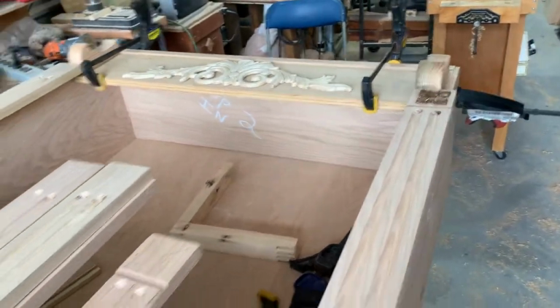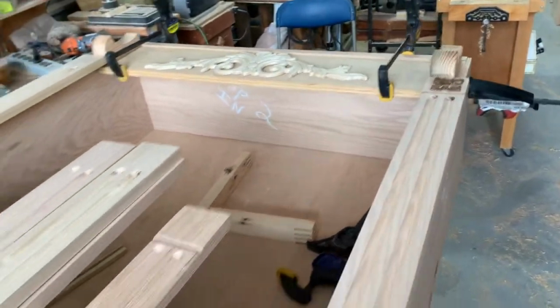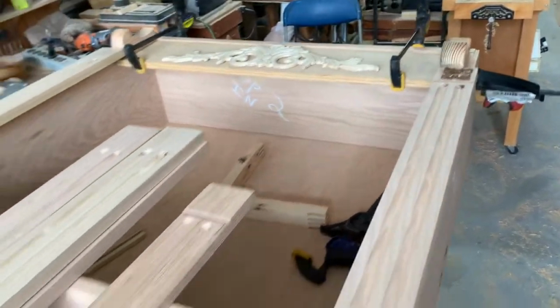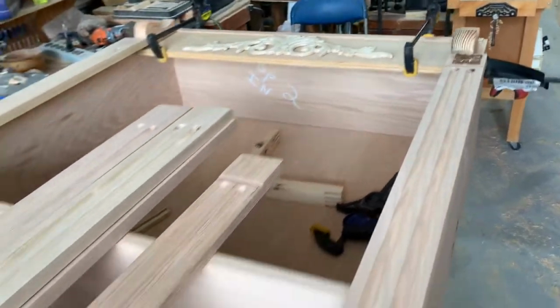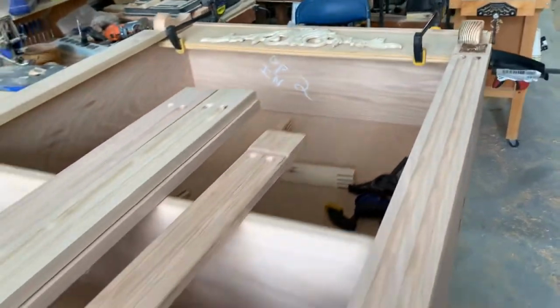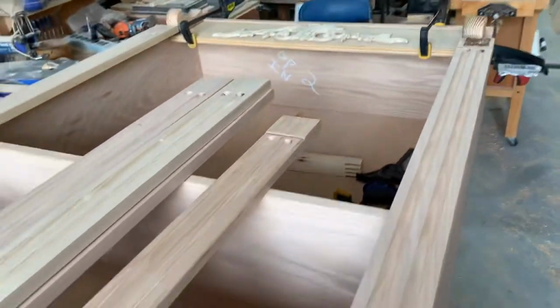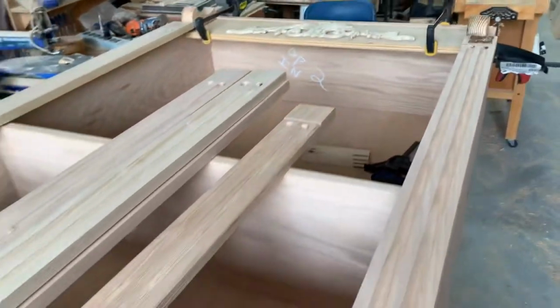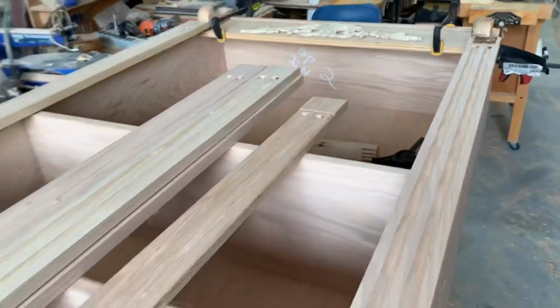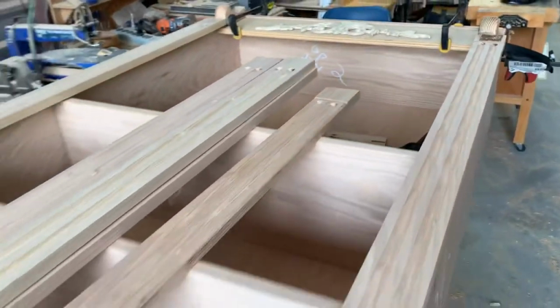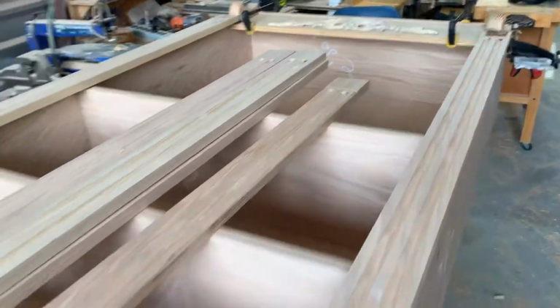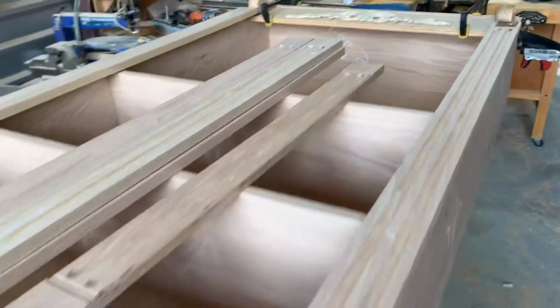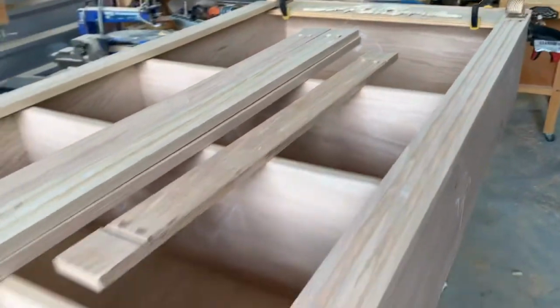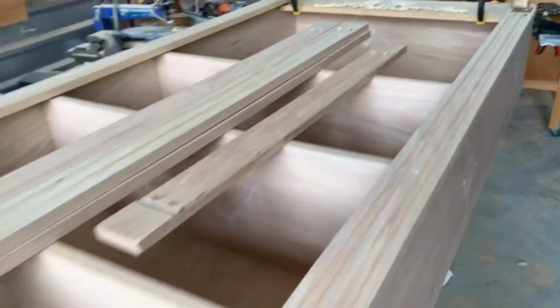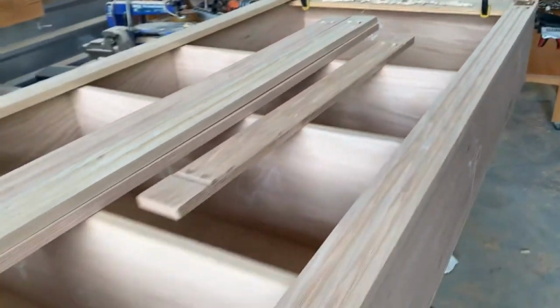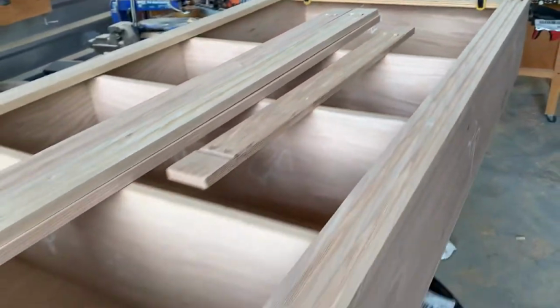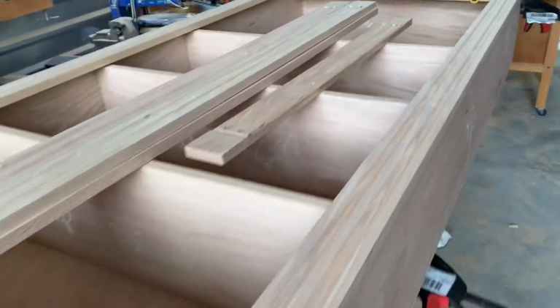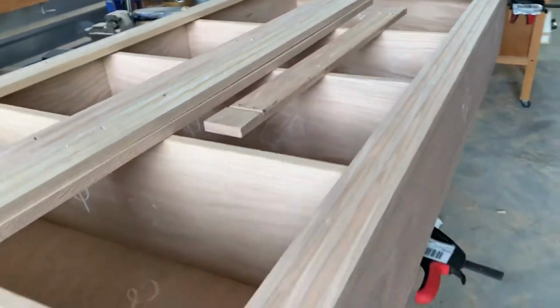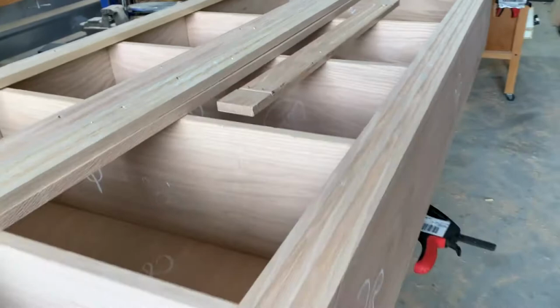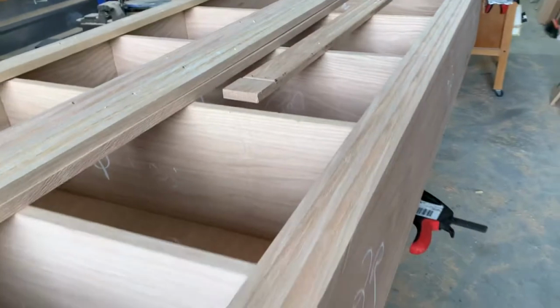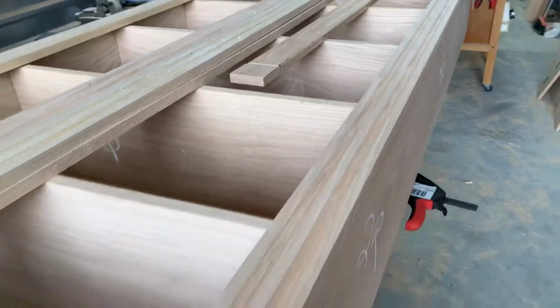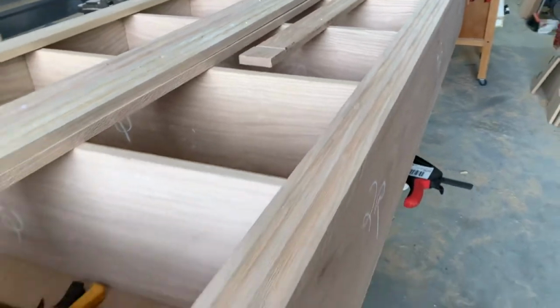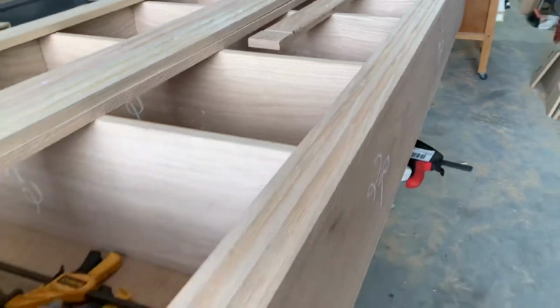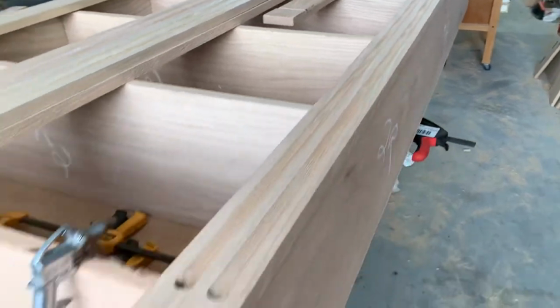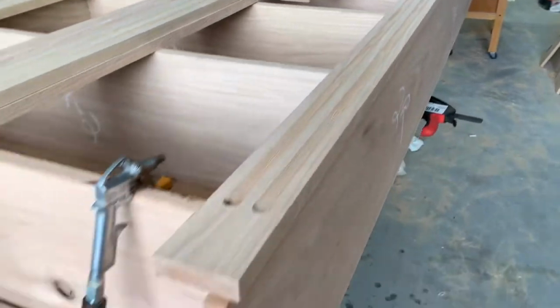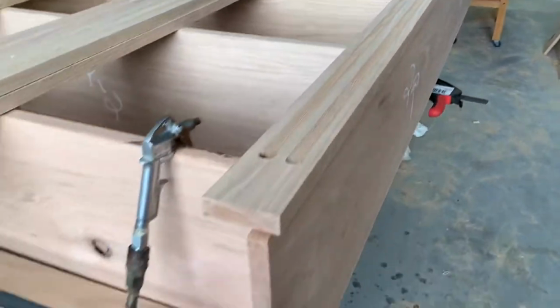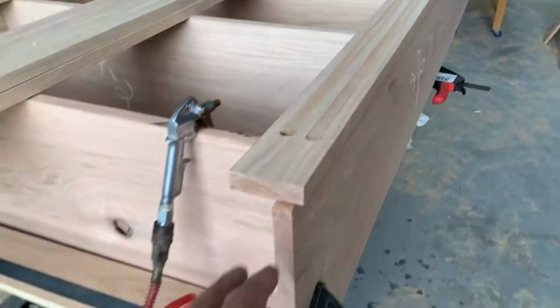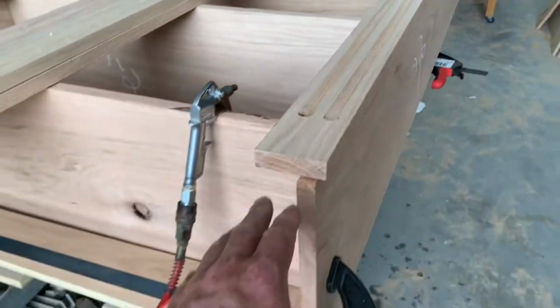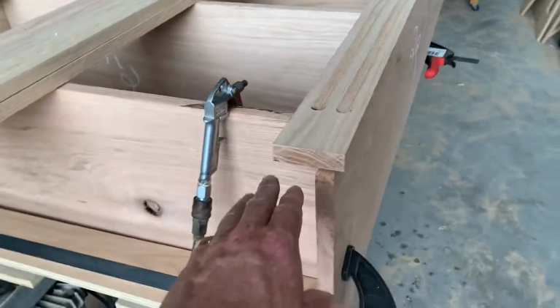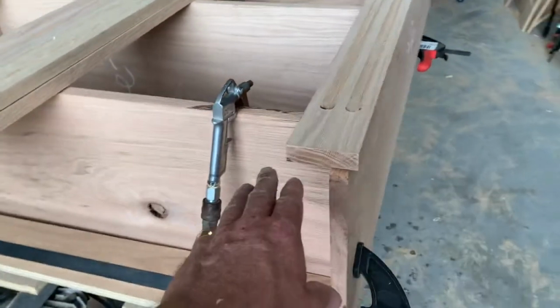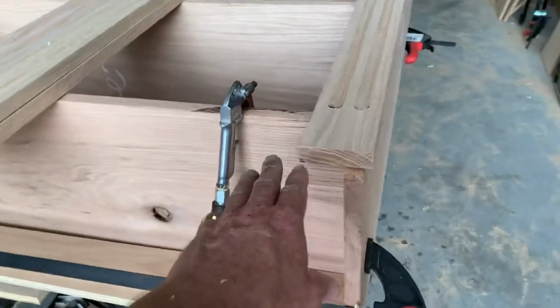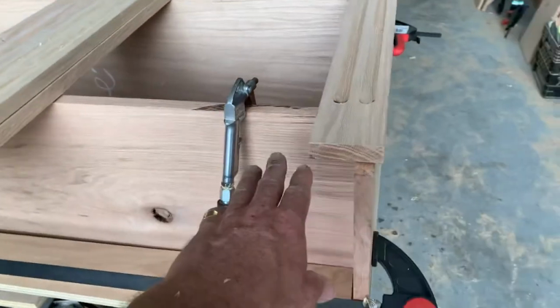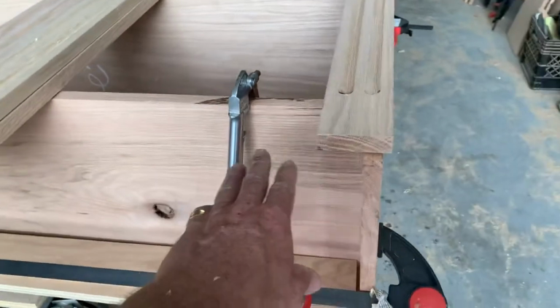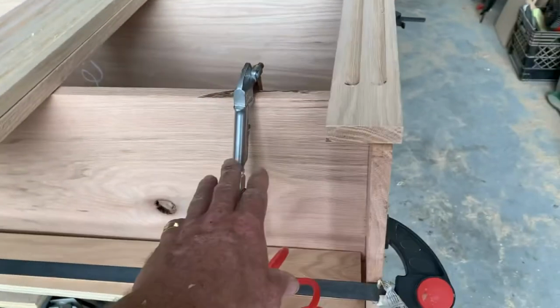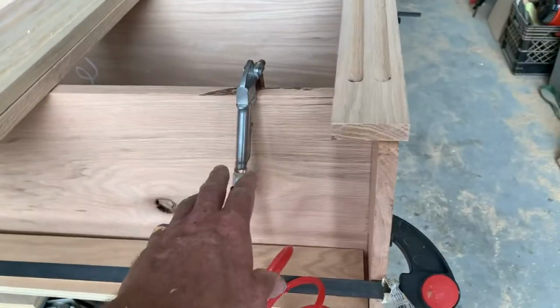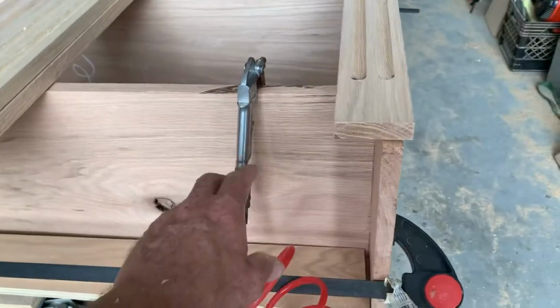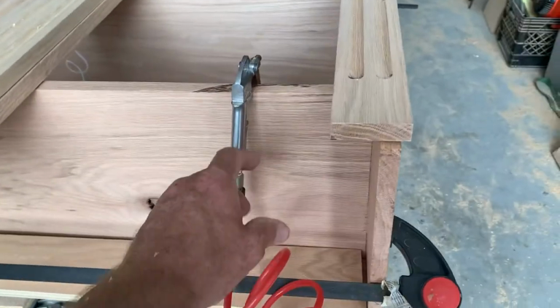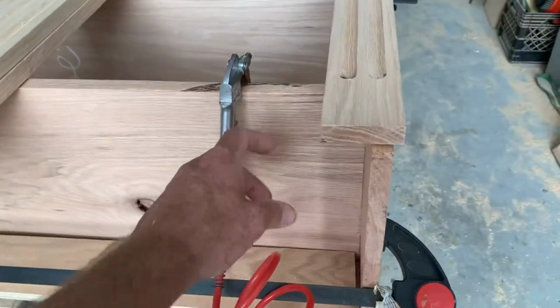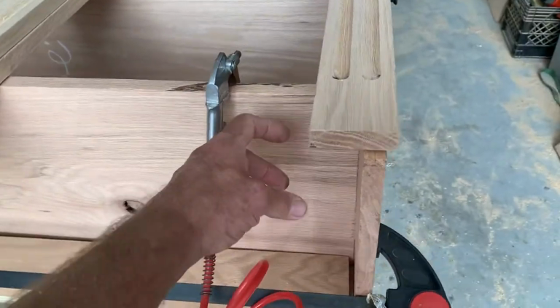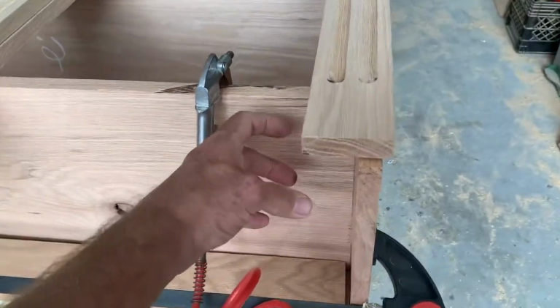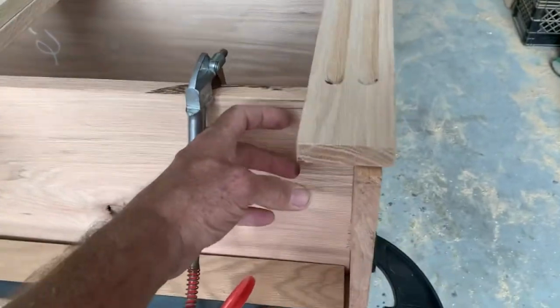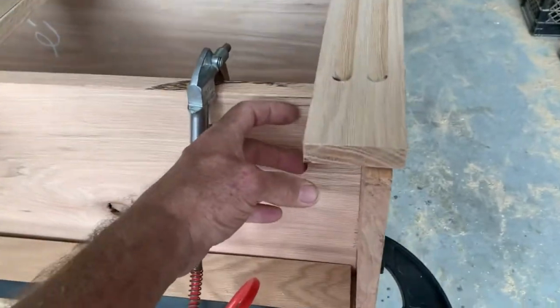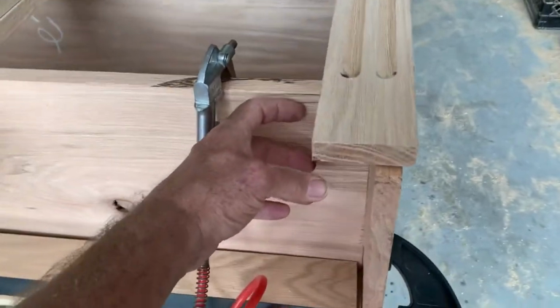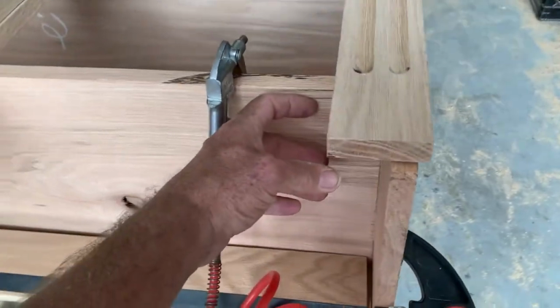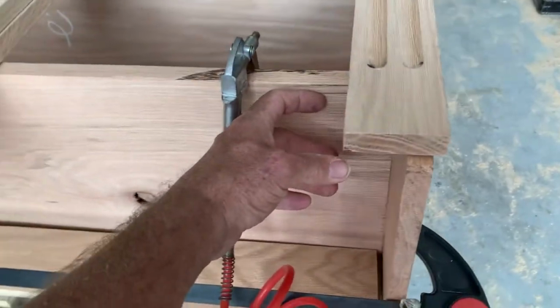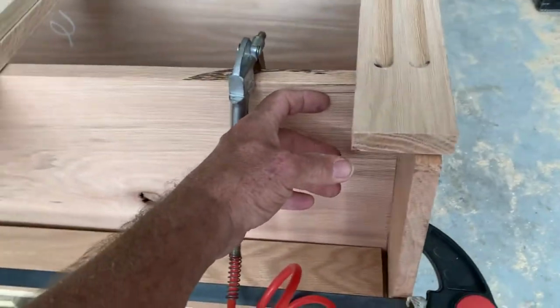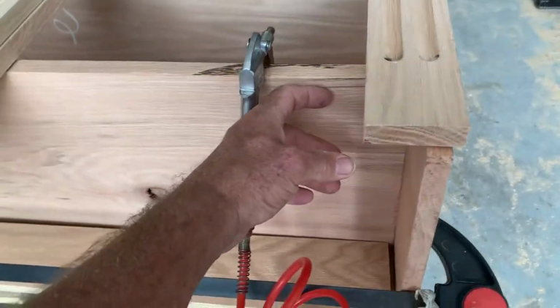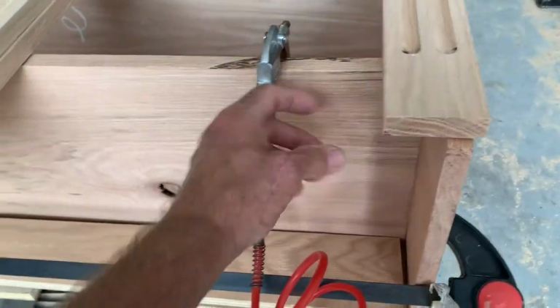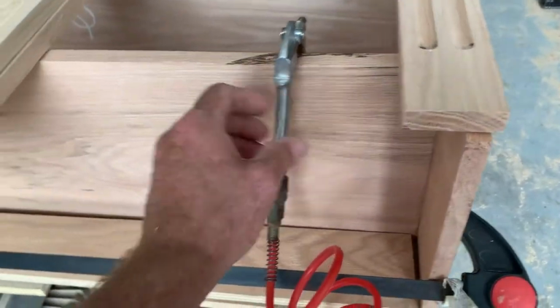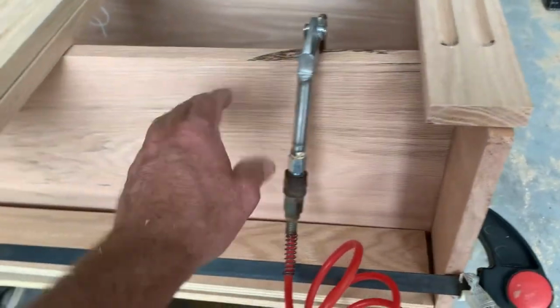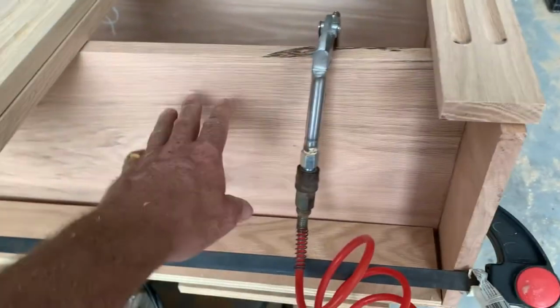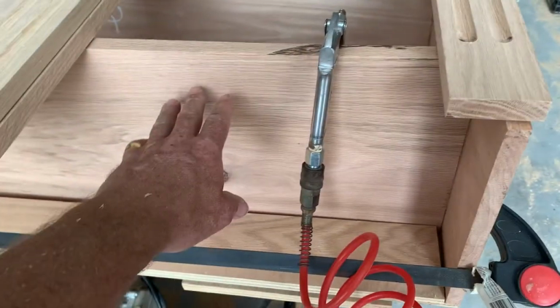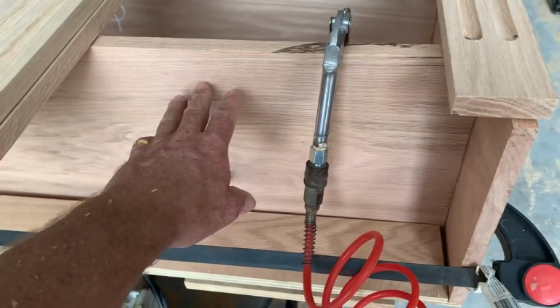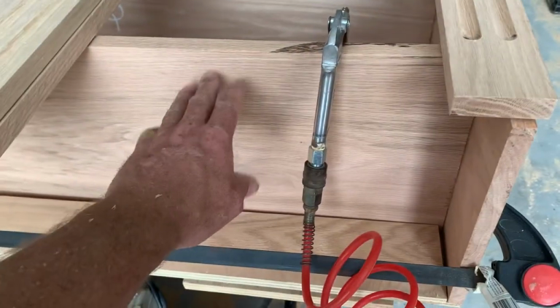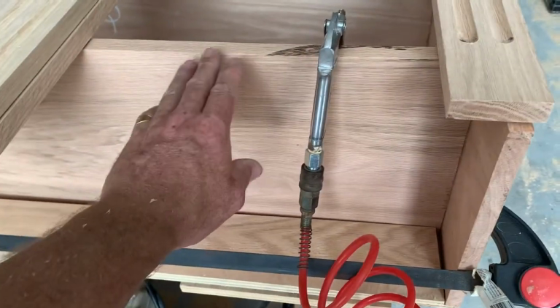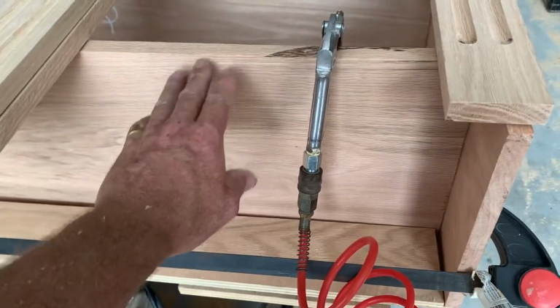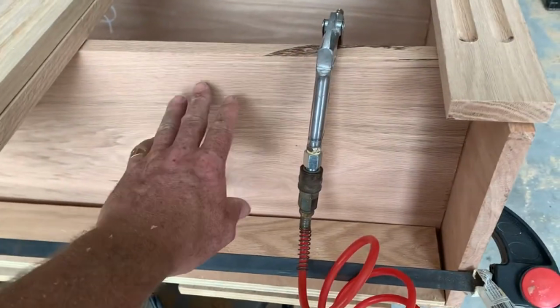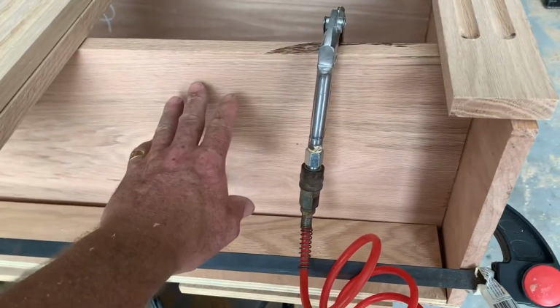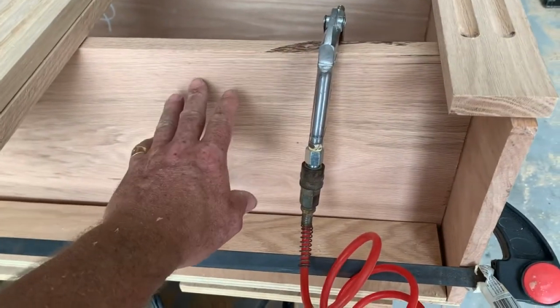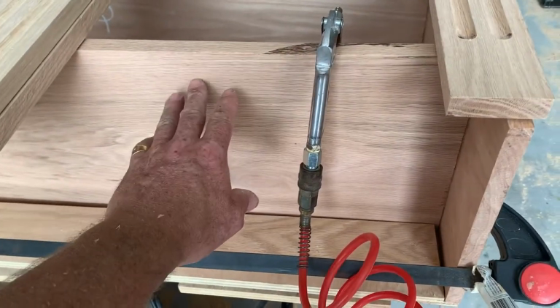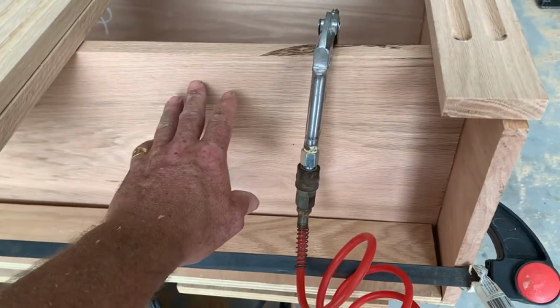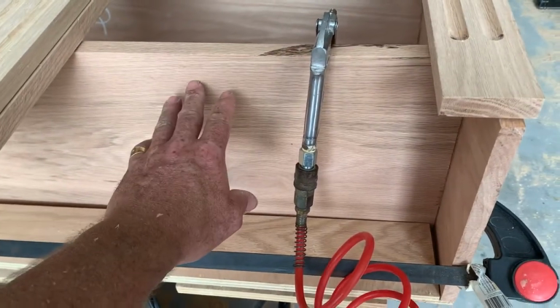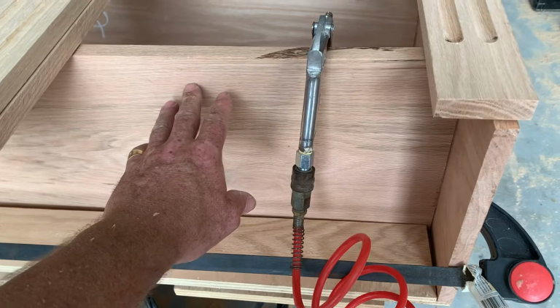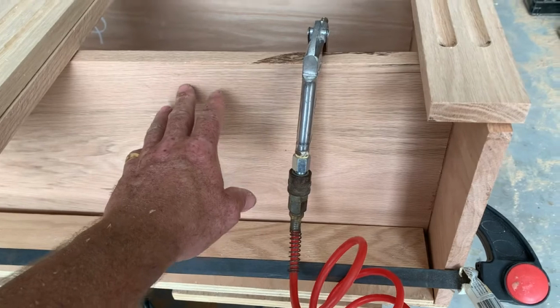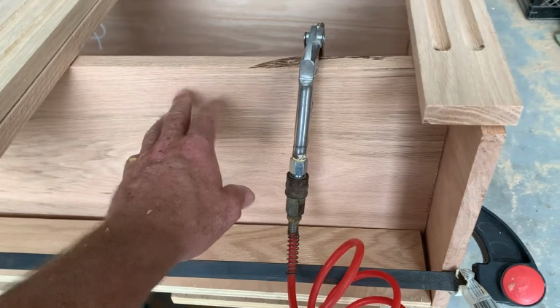Now moving down to the bottom, we have to put the toe kick, more corbels down here, and inset the toe kick a little bit.